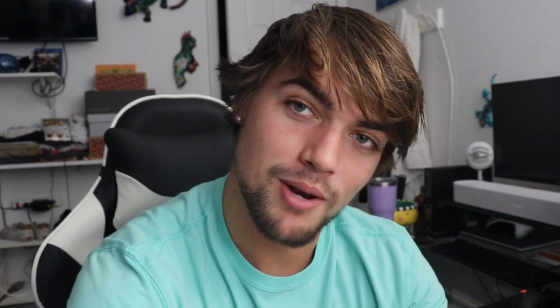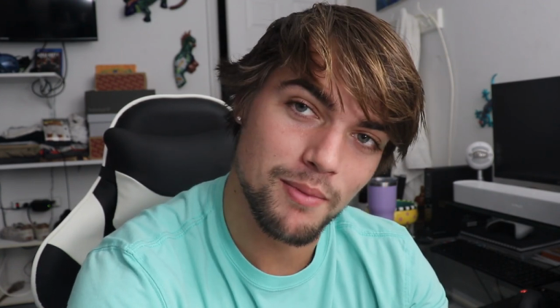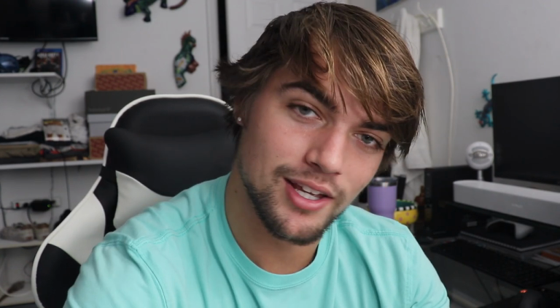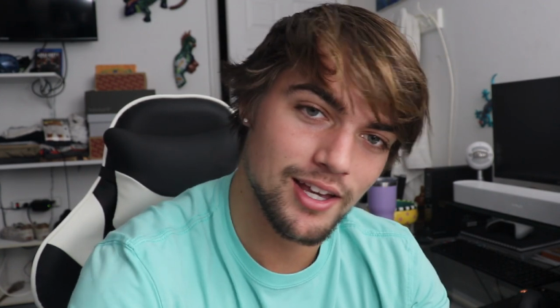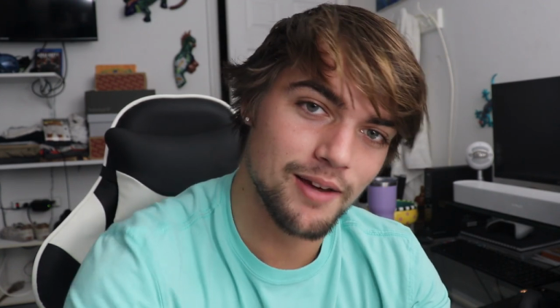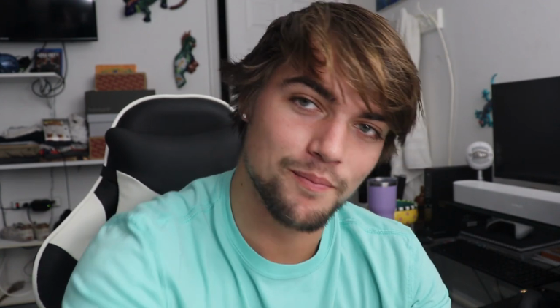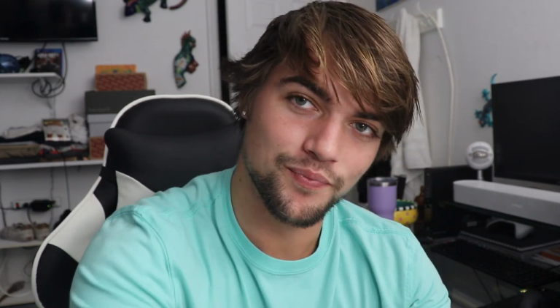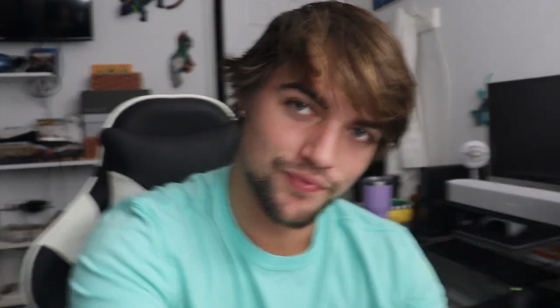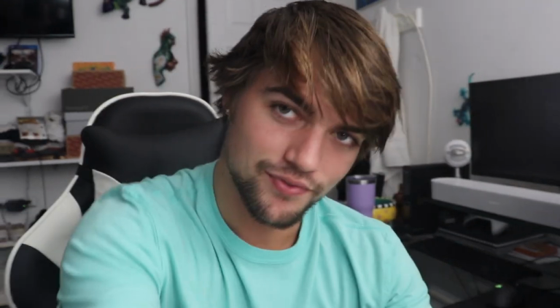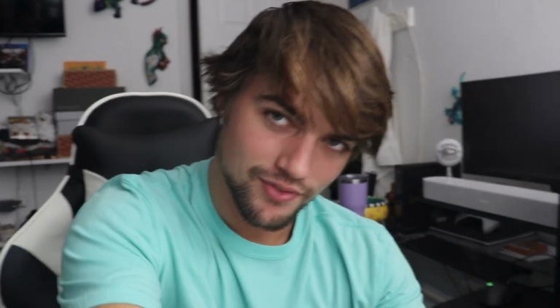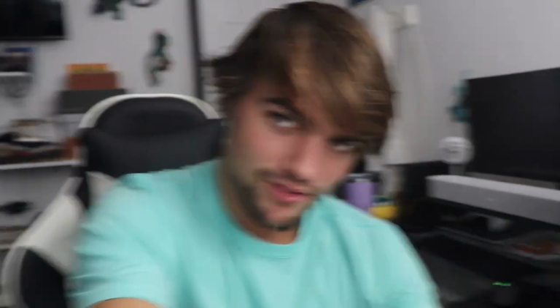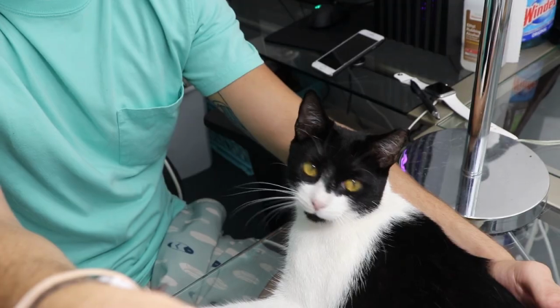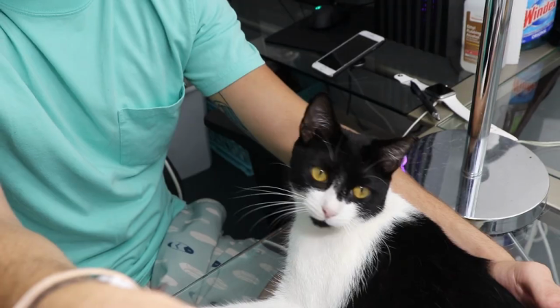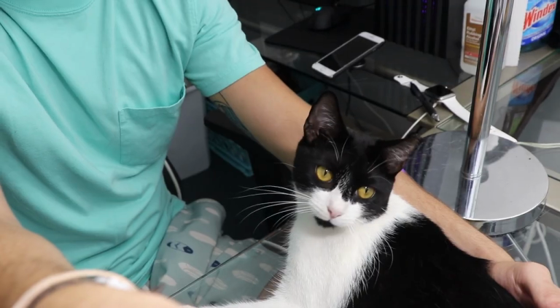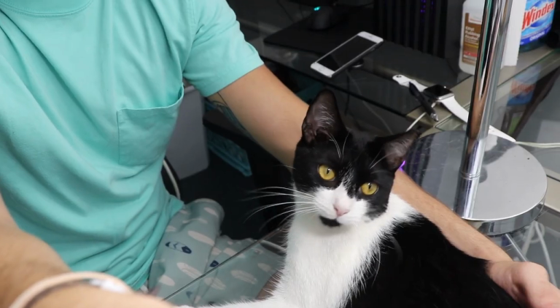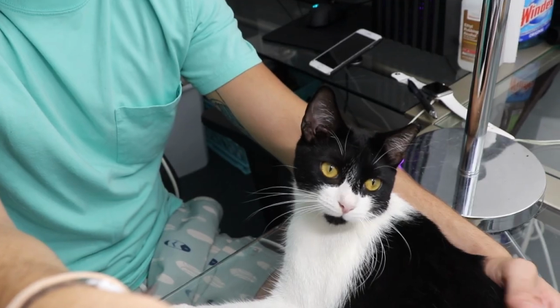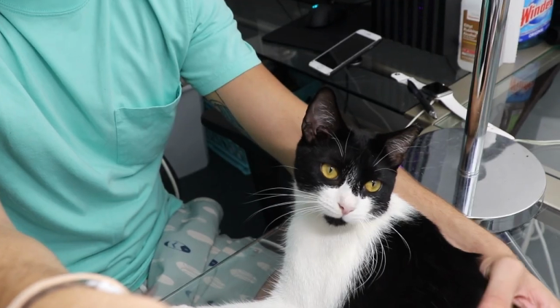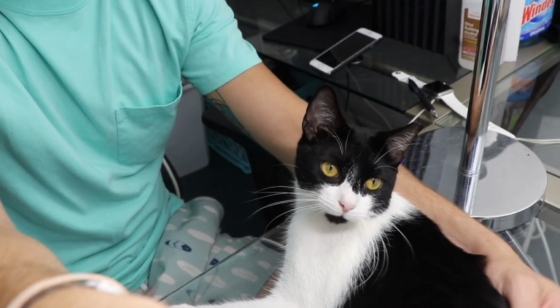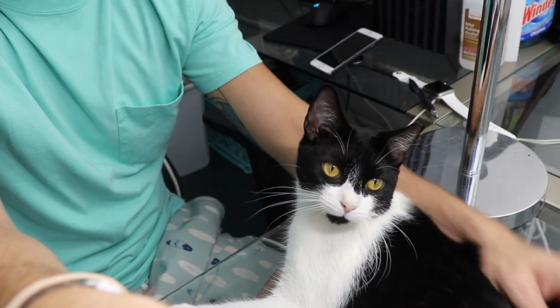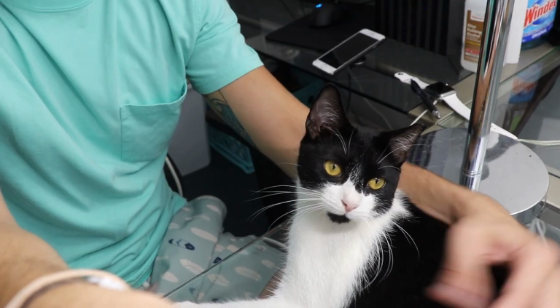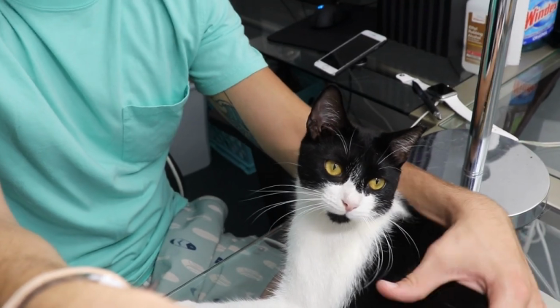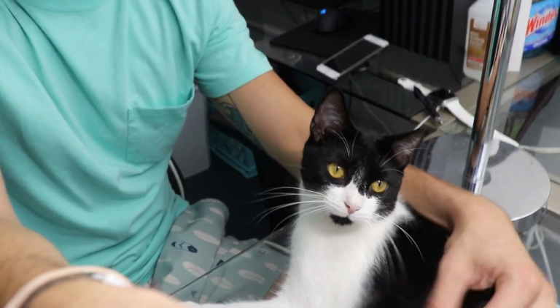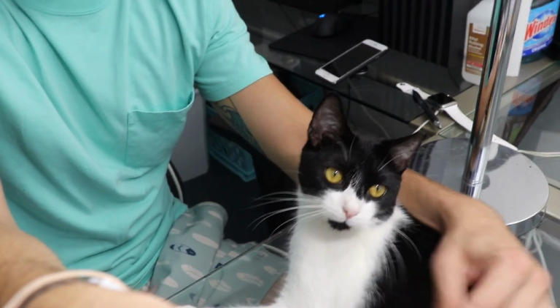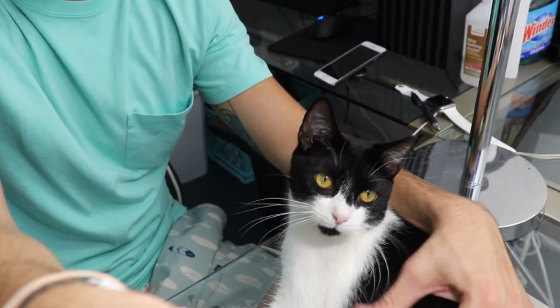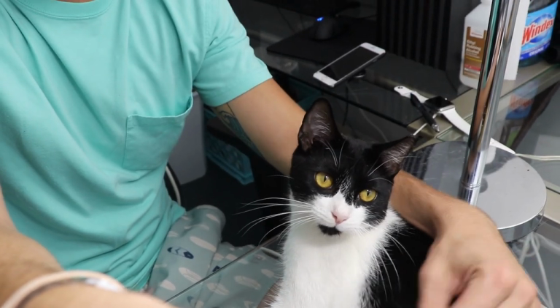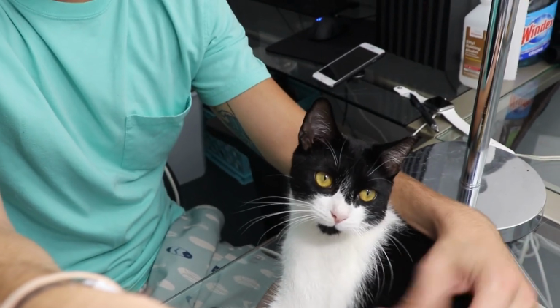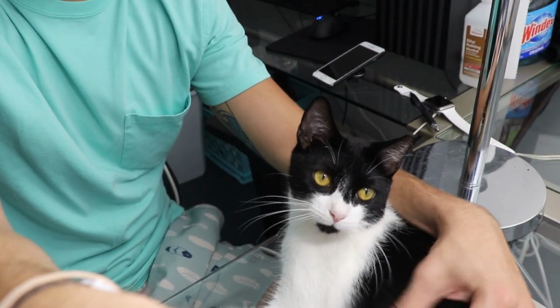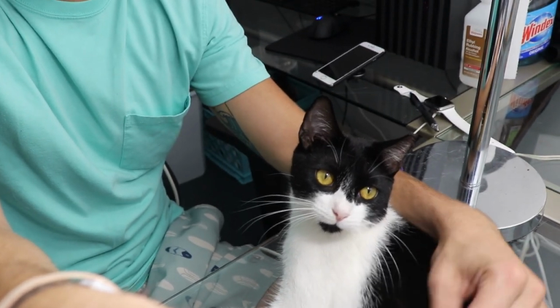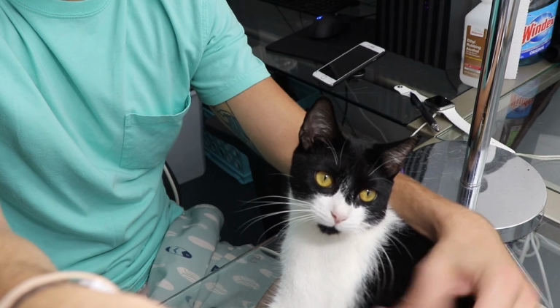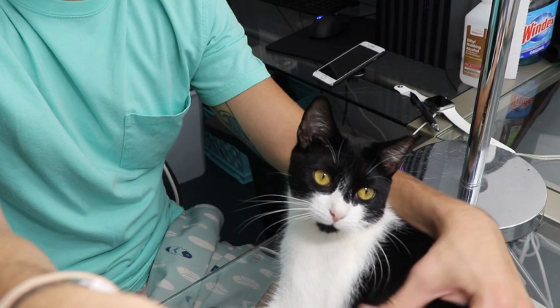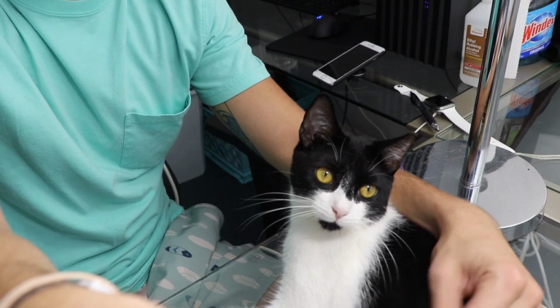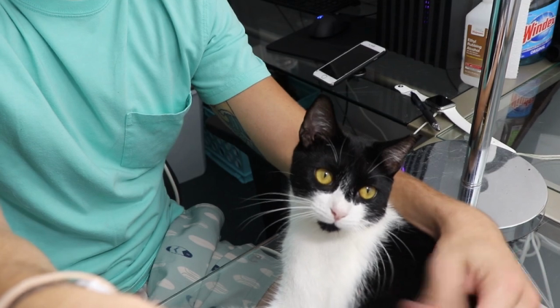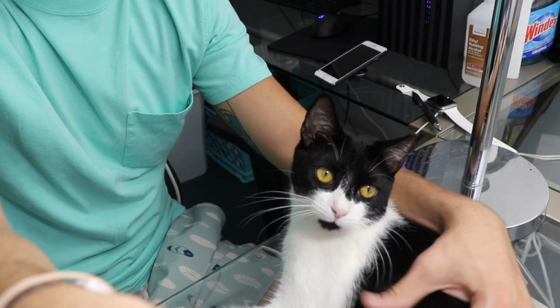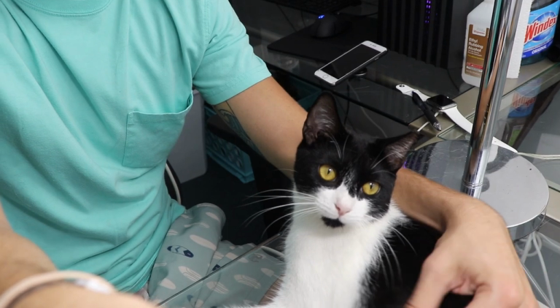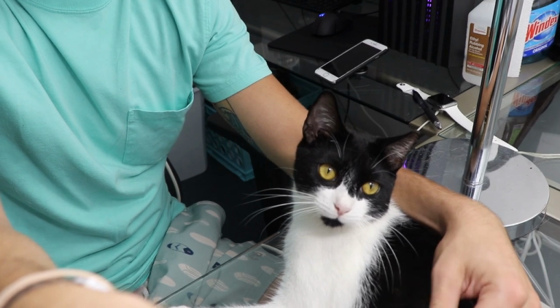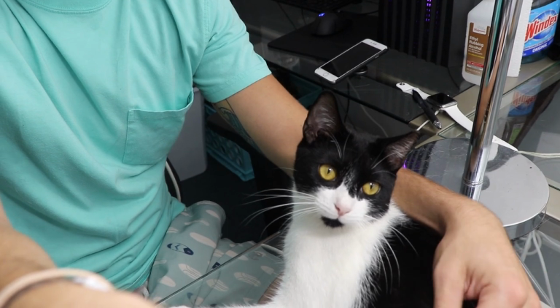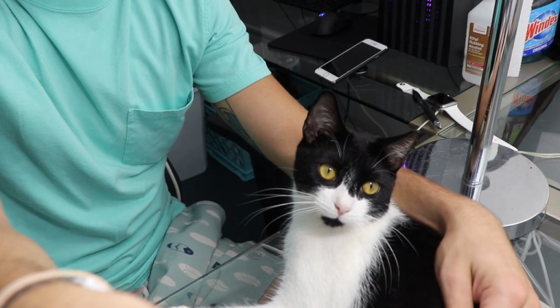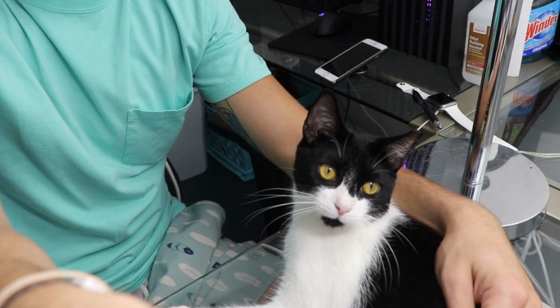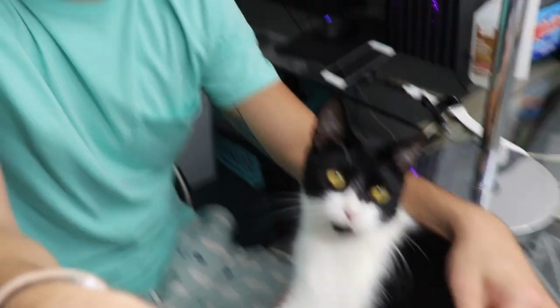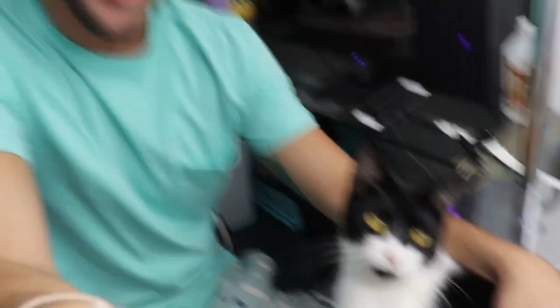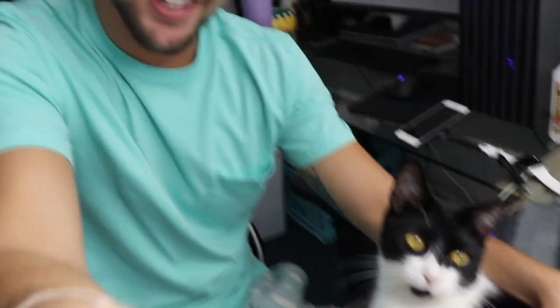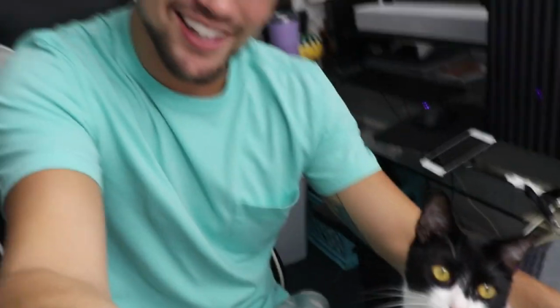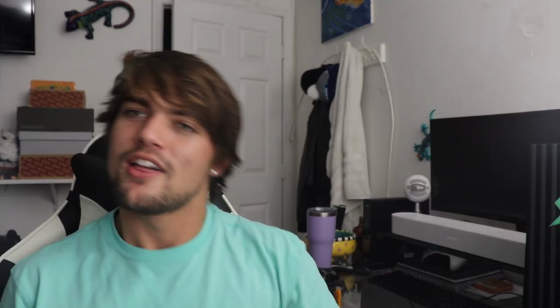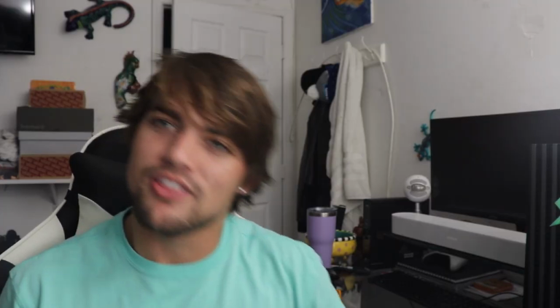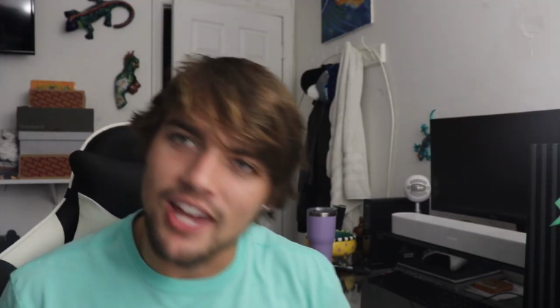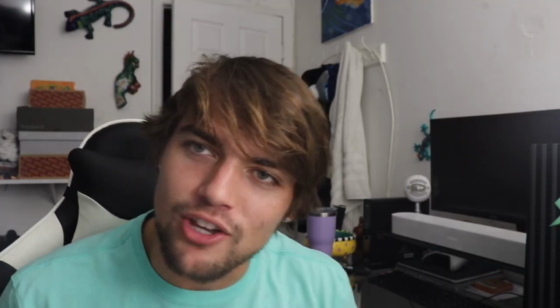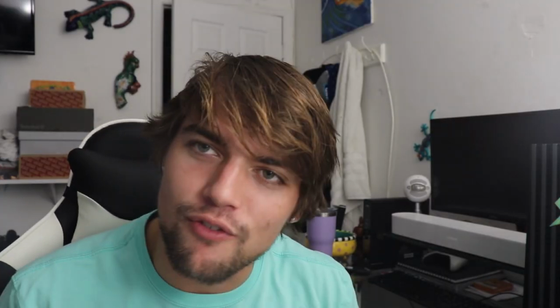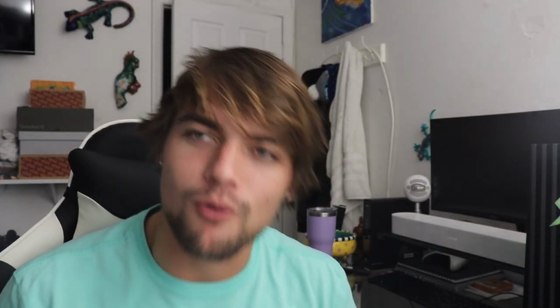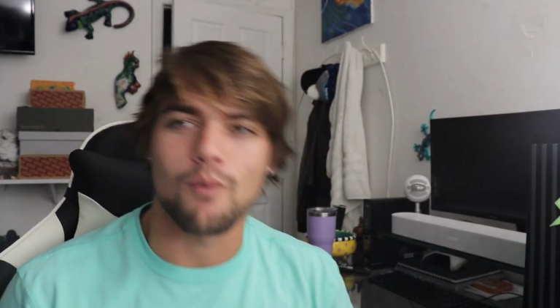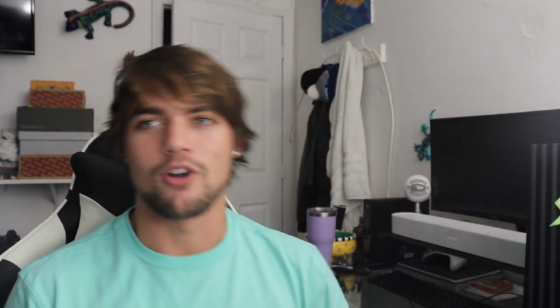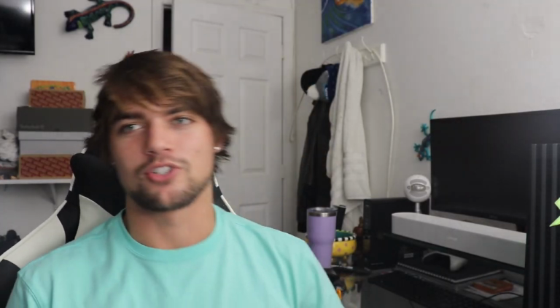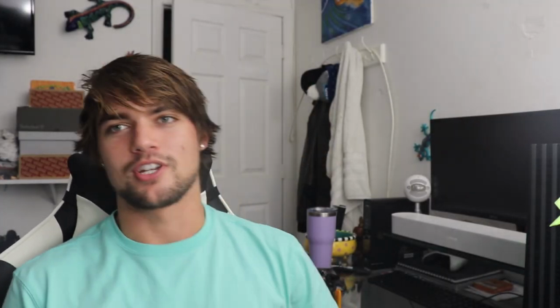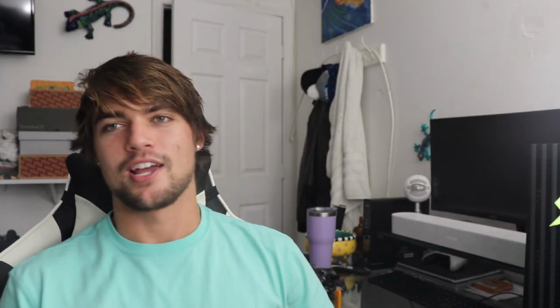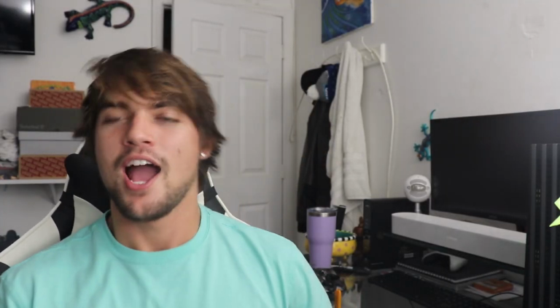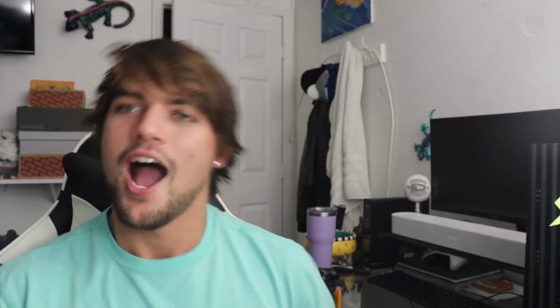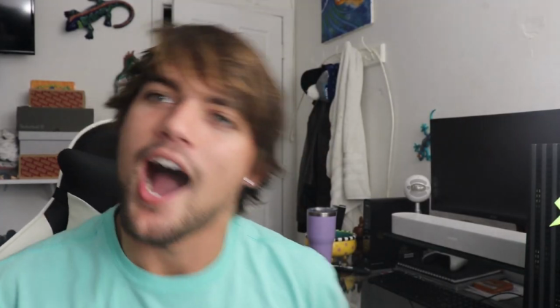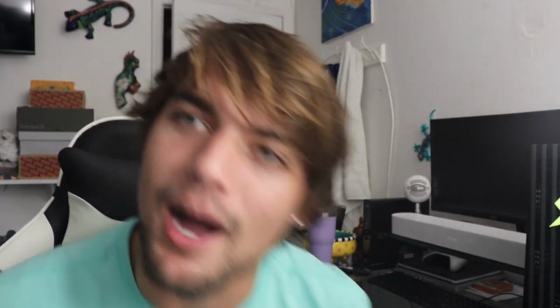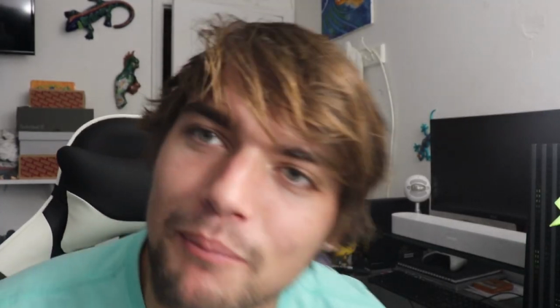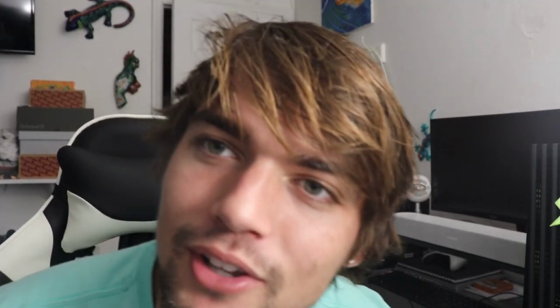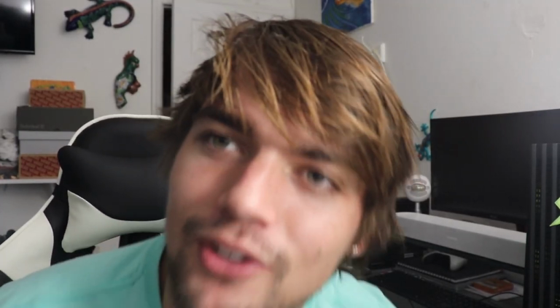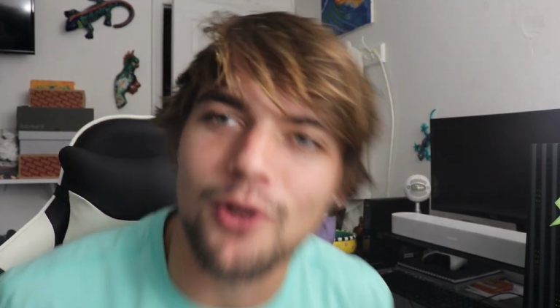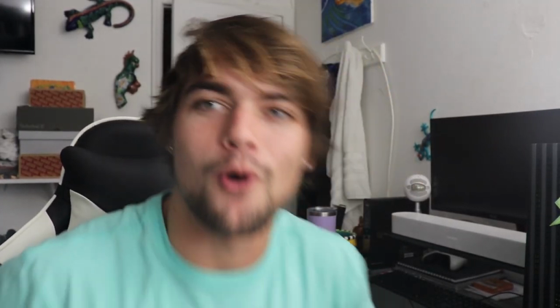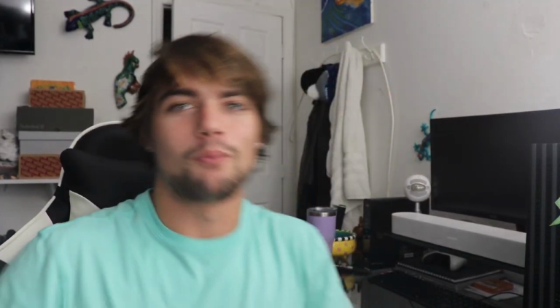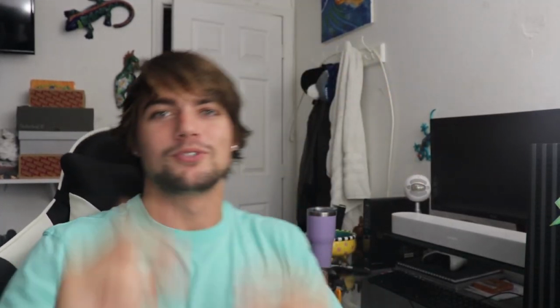Sorry, I'm petting my cat — she's adorable. Thank you for watching, I'm Dylan Holmes.